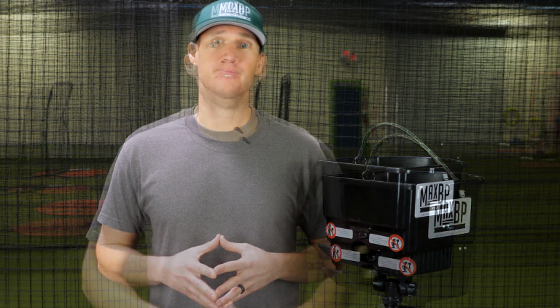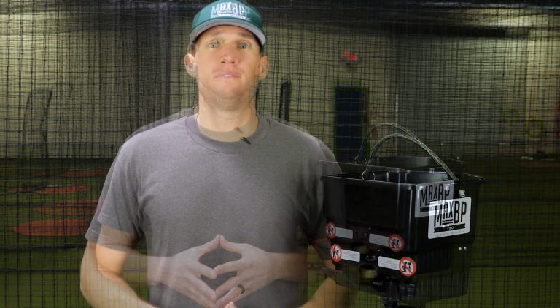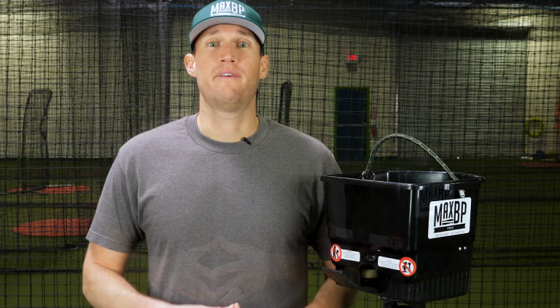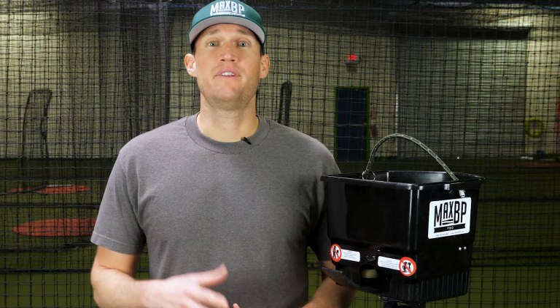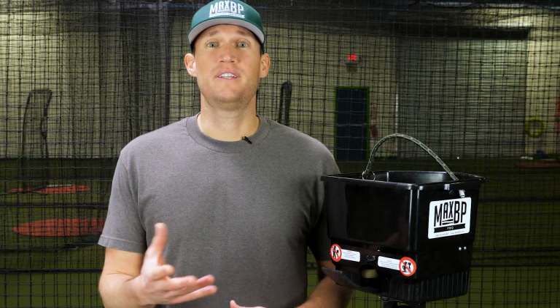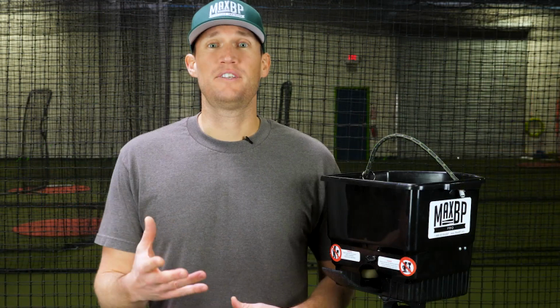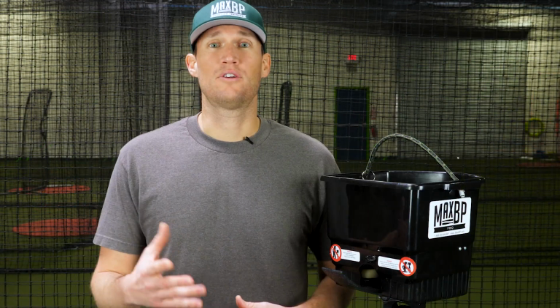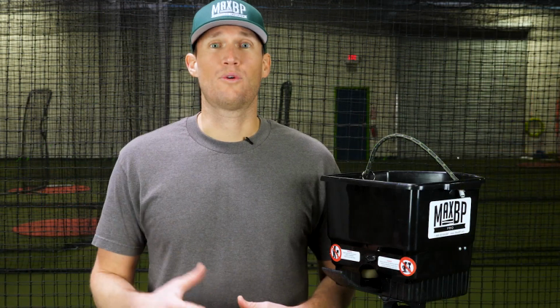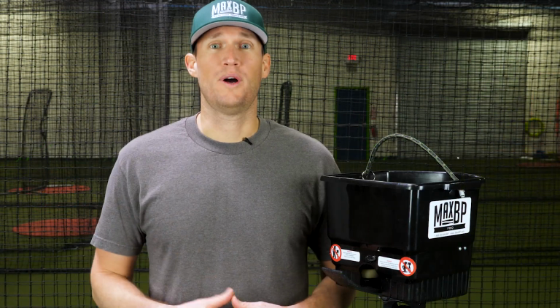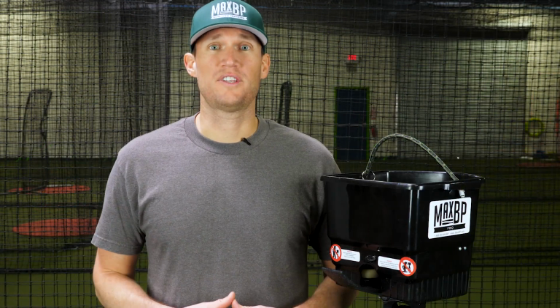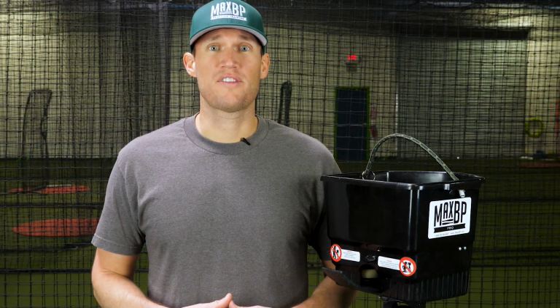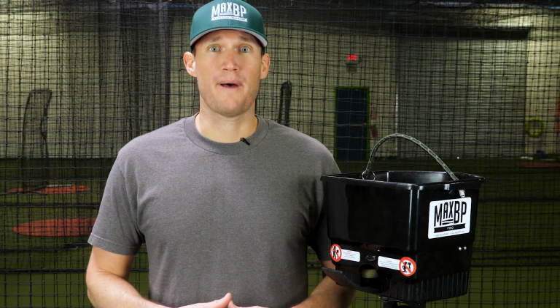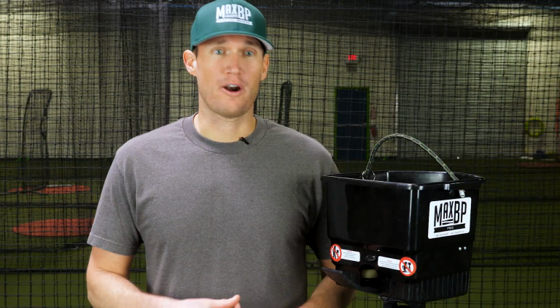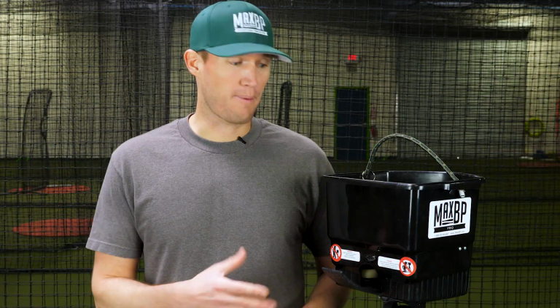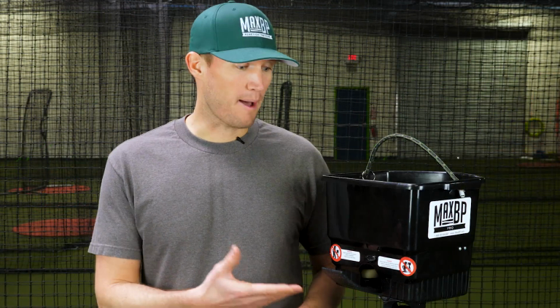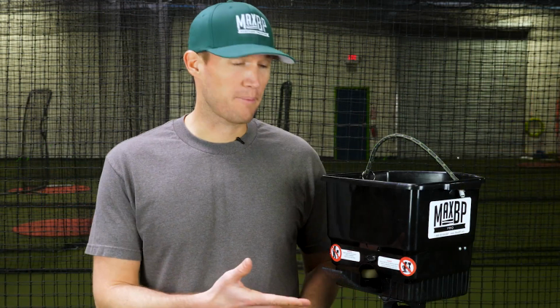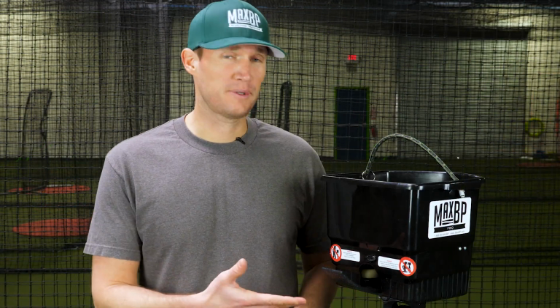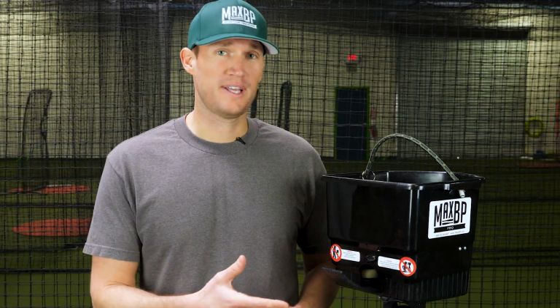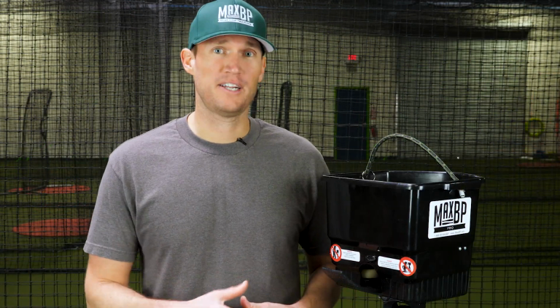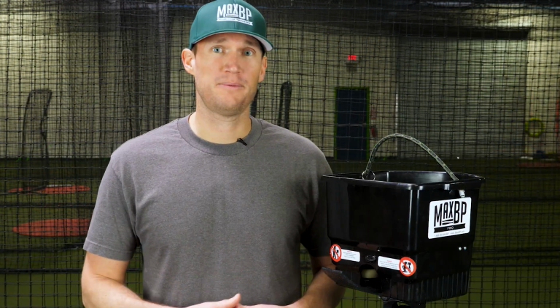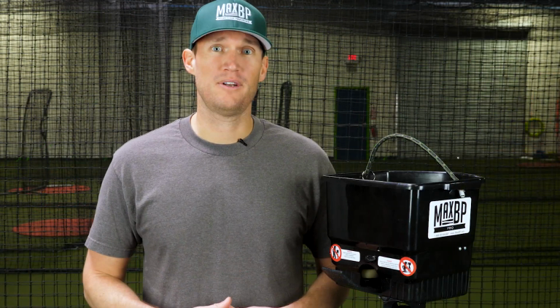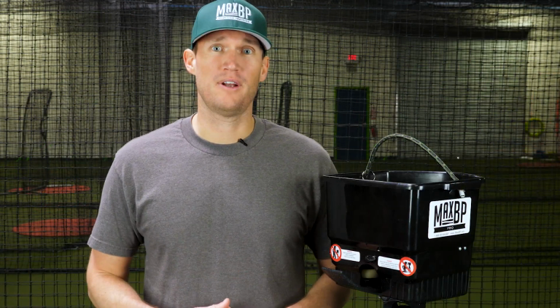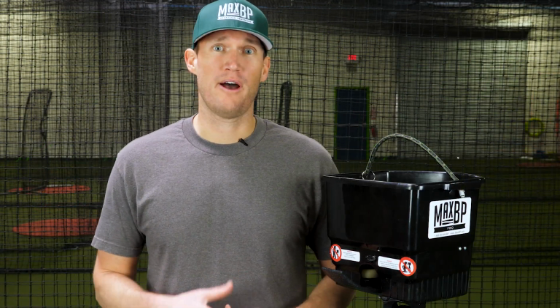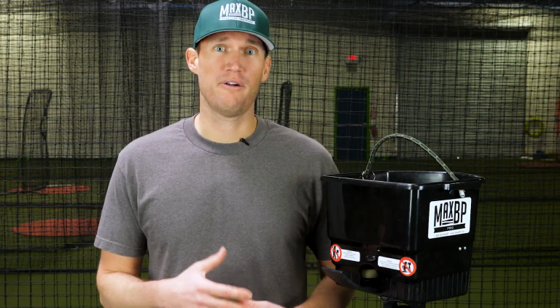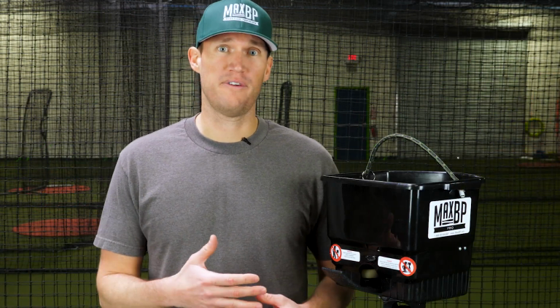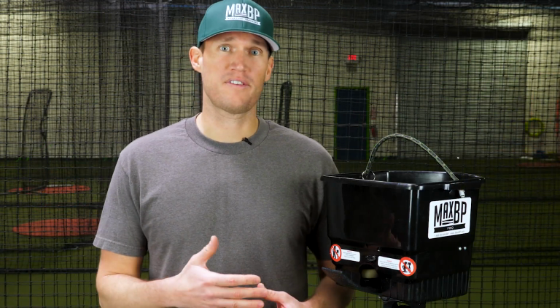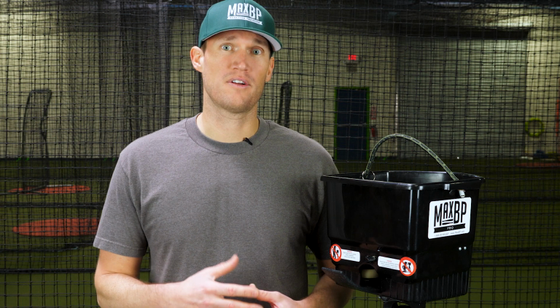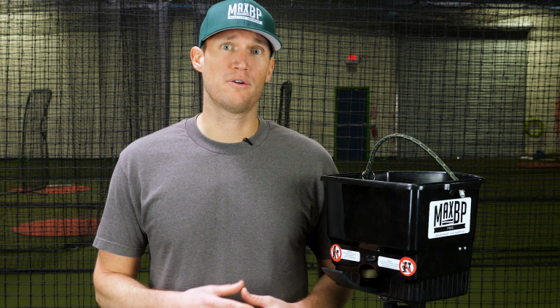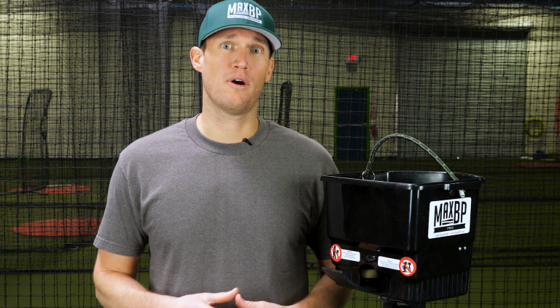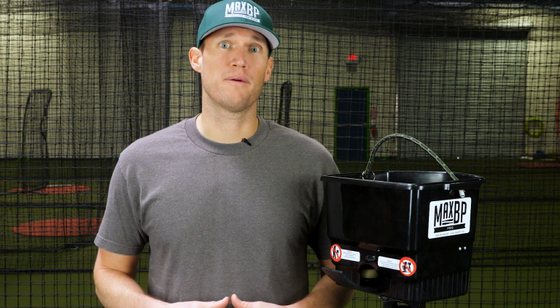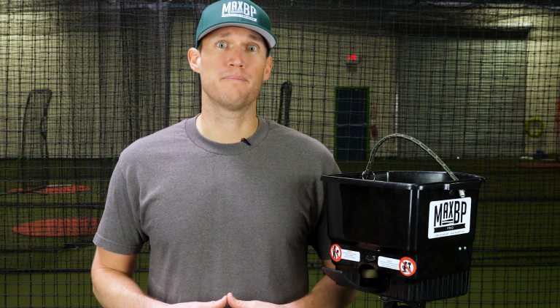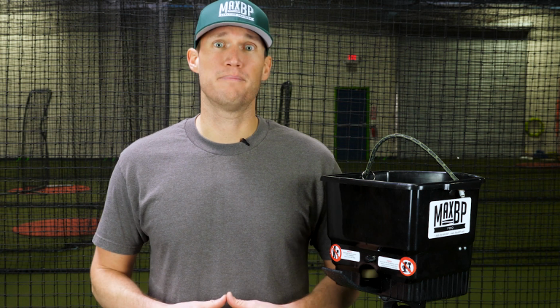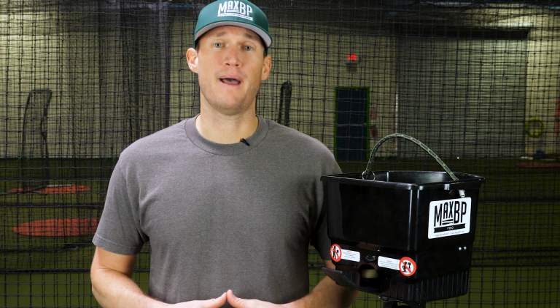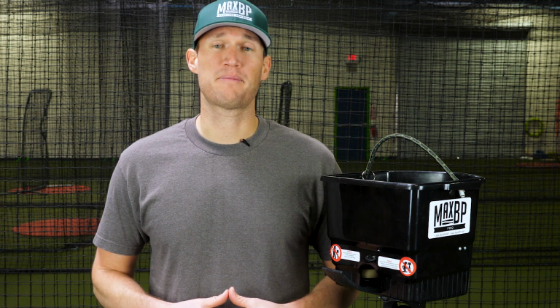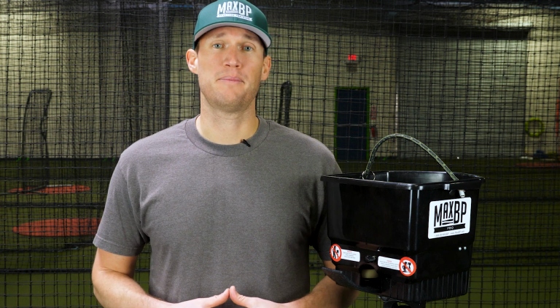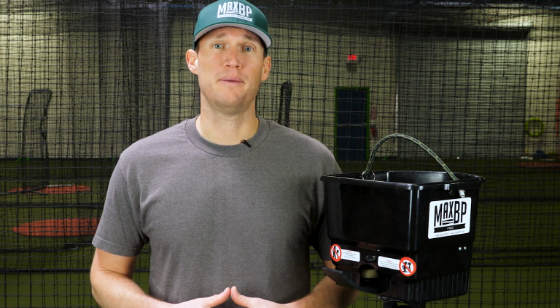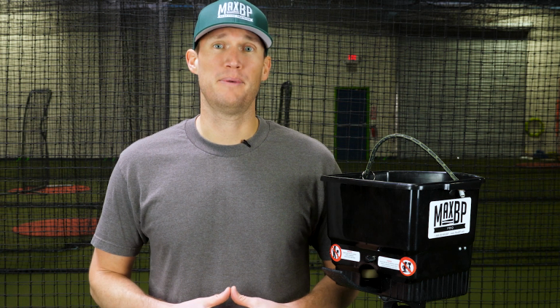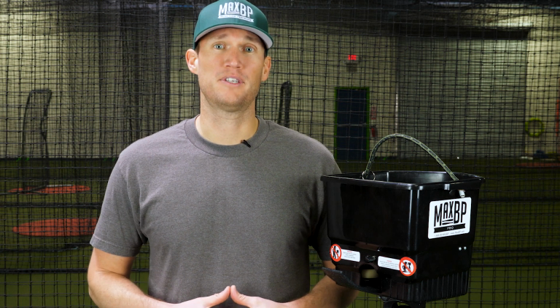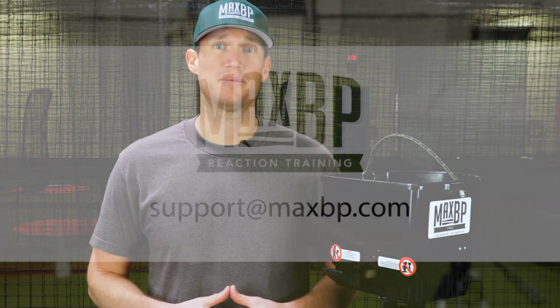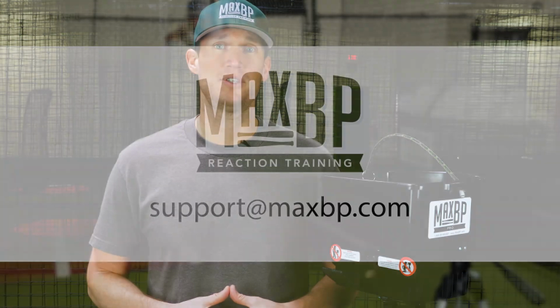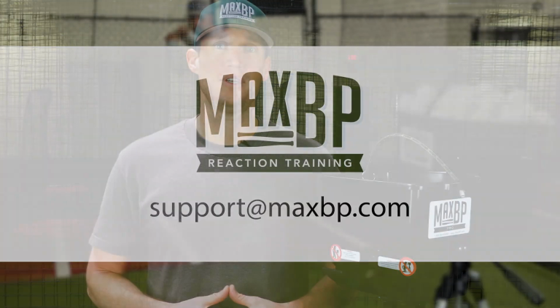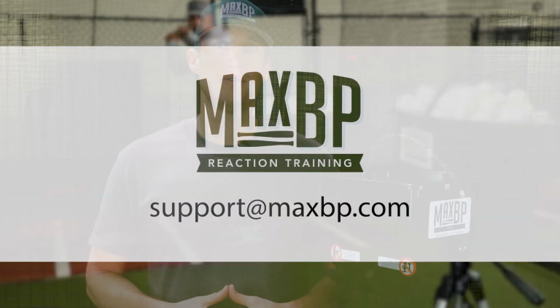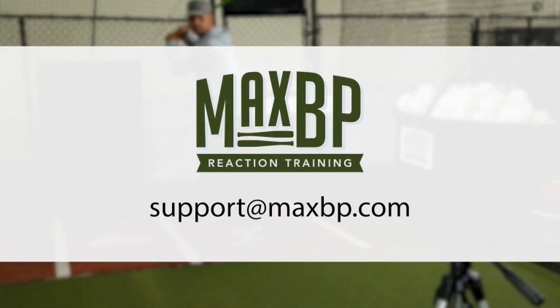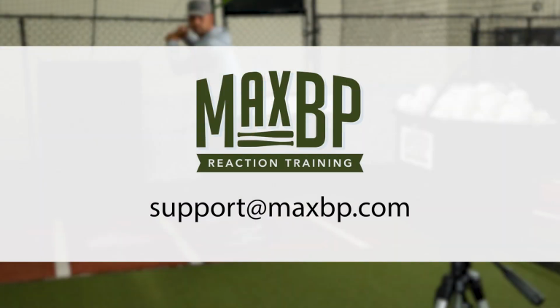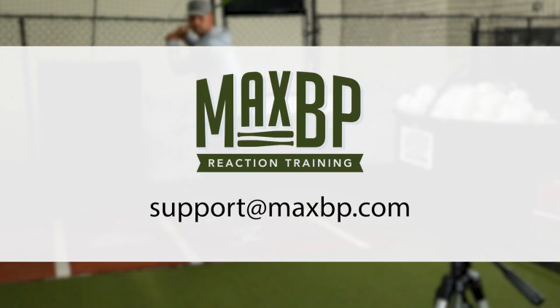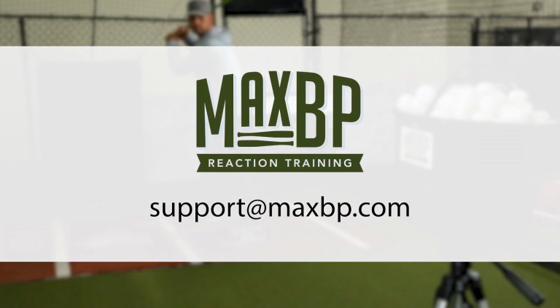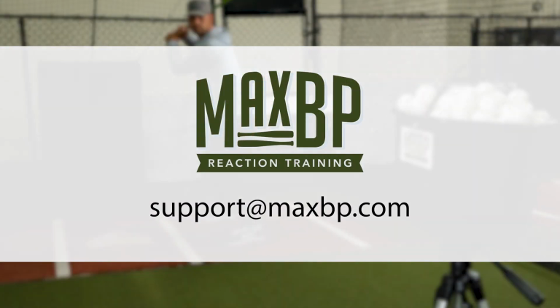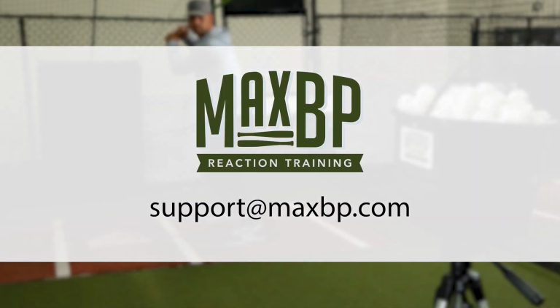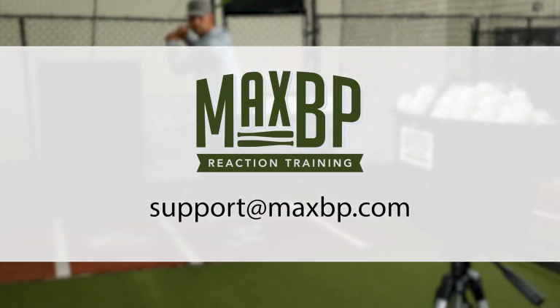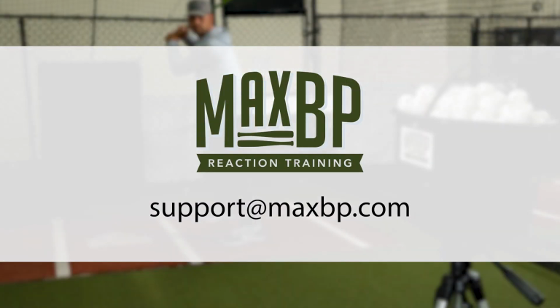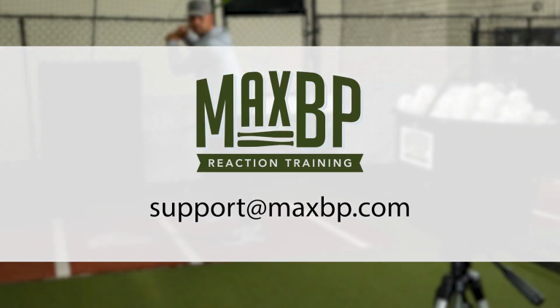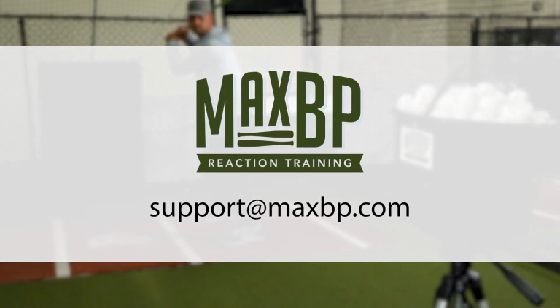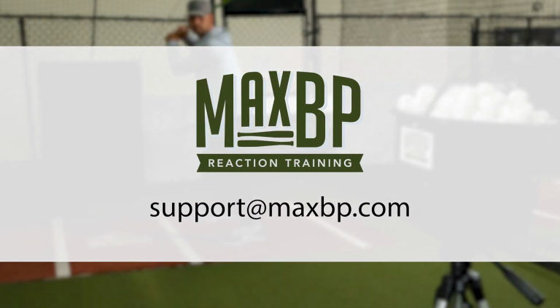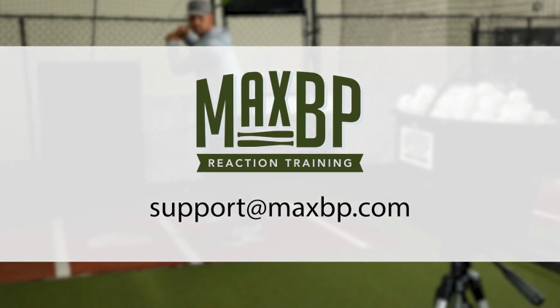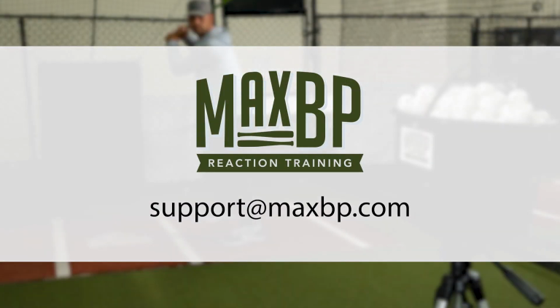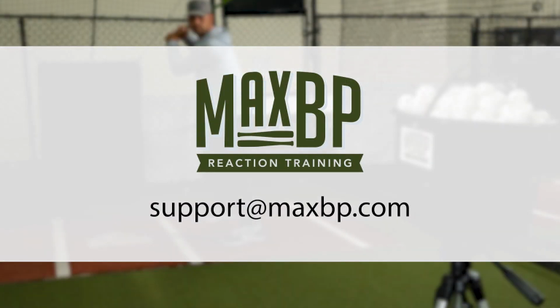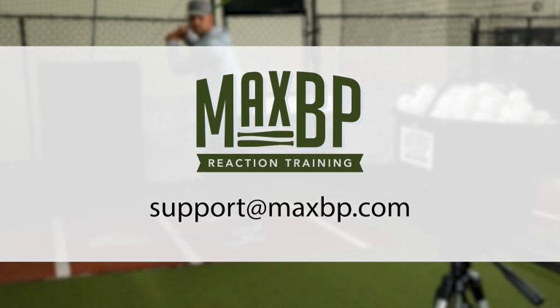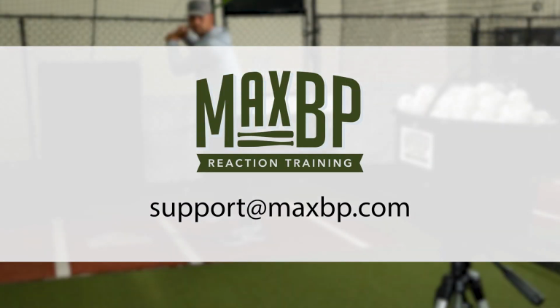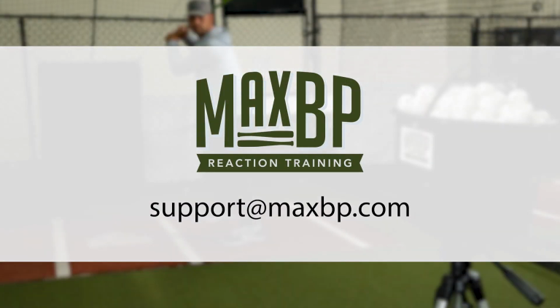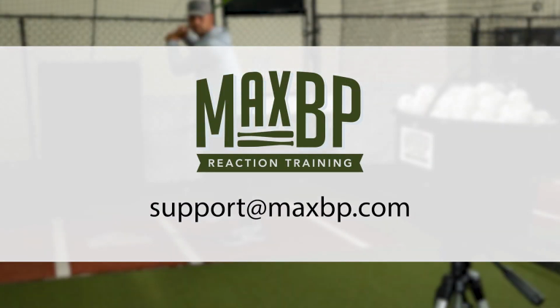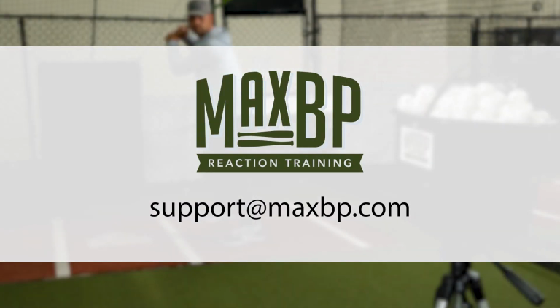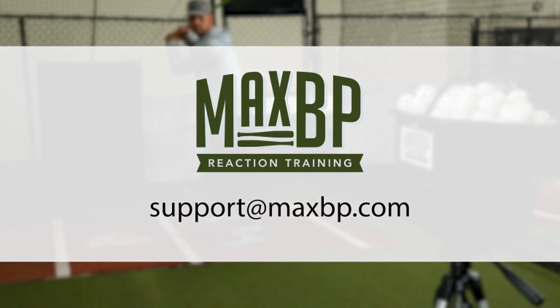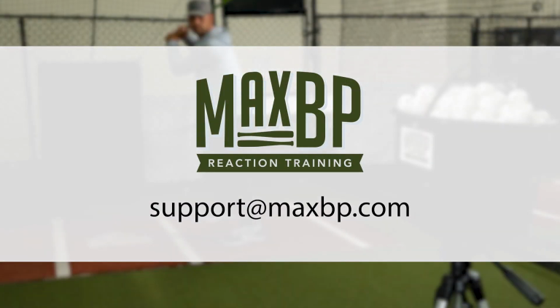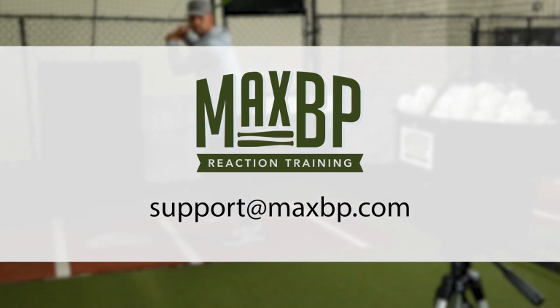If you have any additional questions about our pop-up attachment and how it fits onto our Max BP pitching machine, email us at support@maxbp.com.